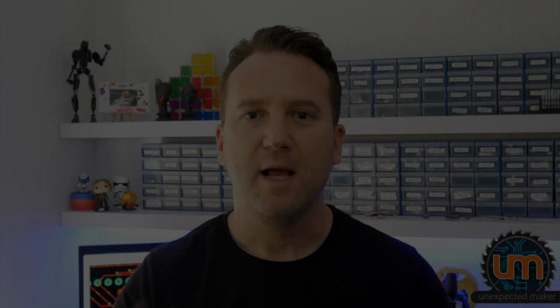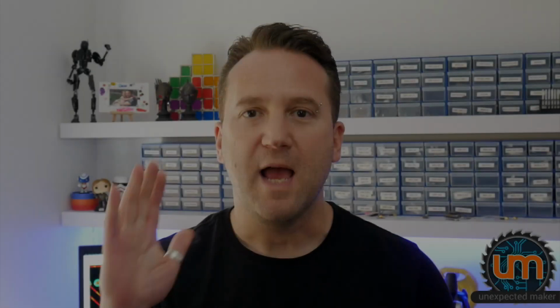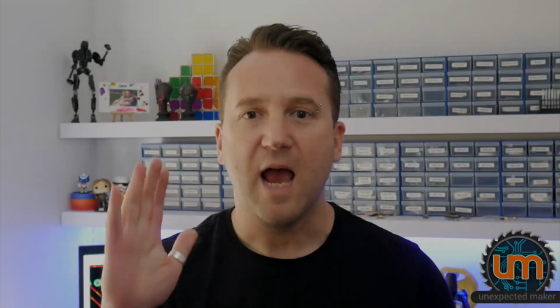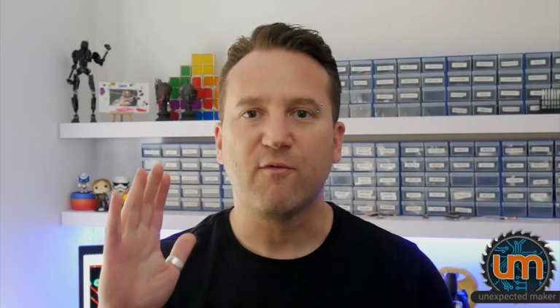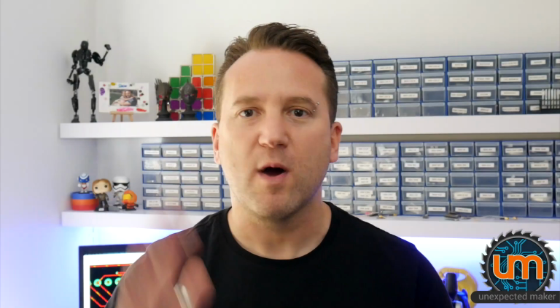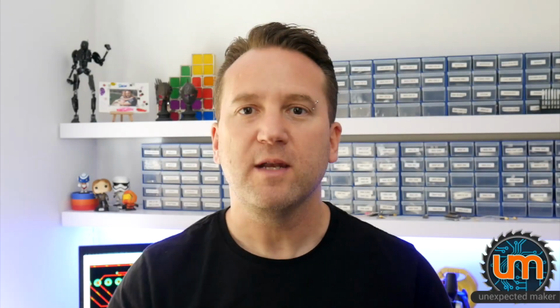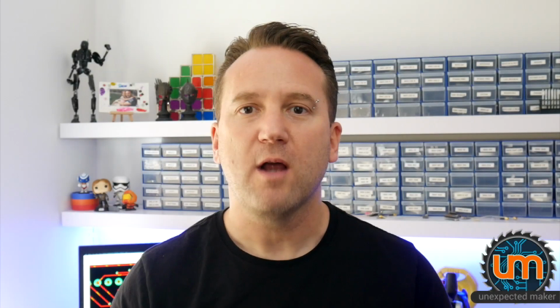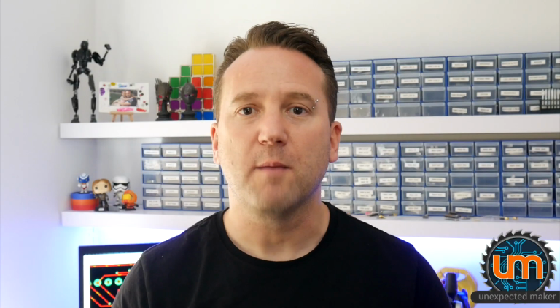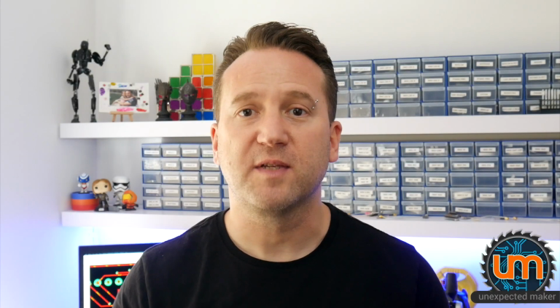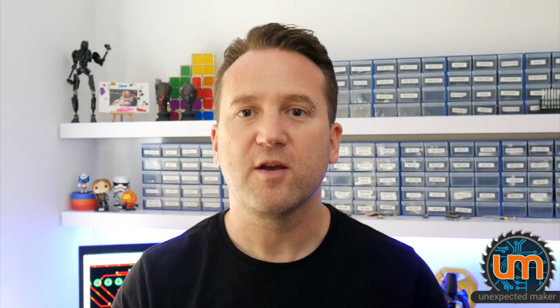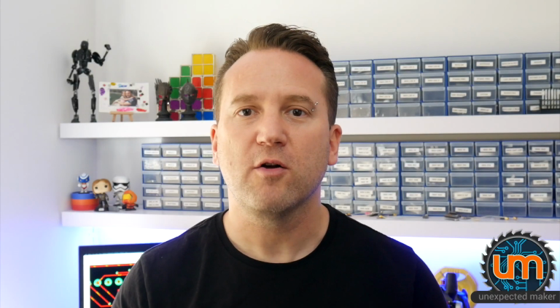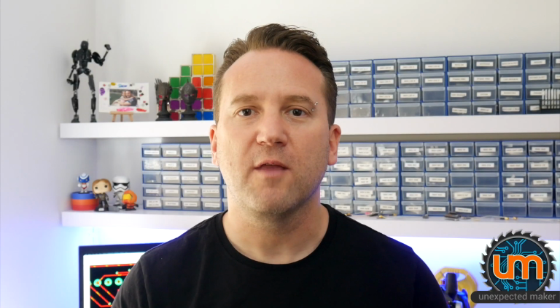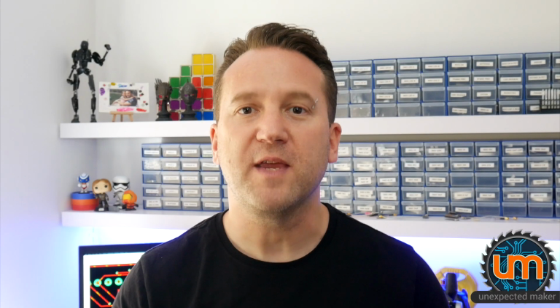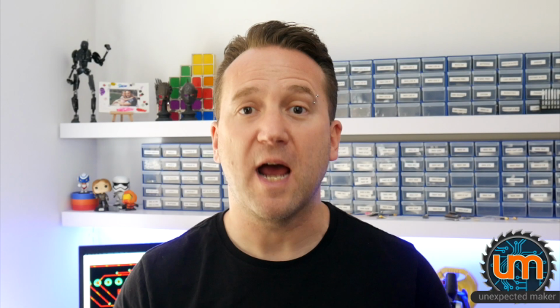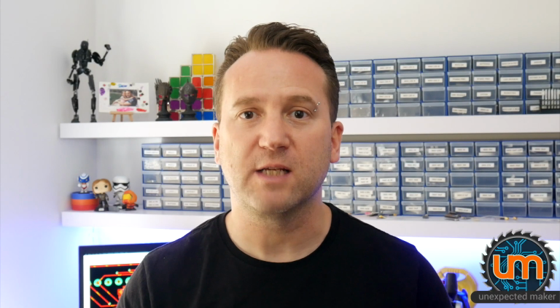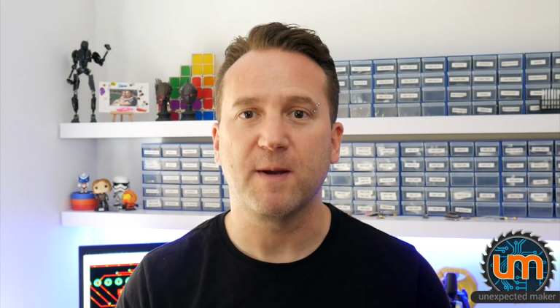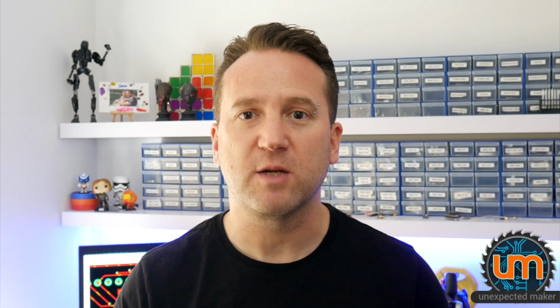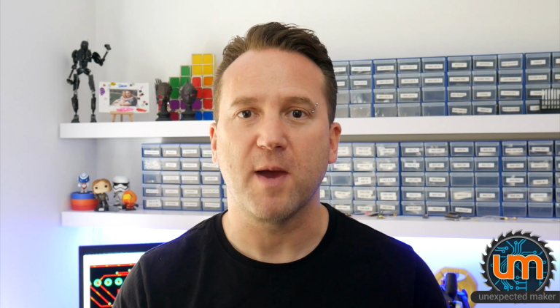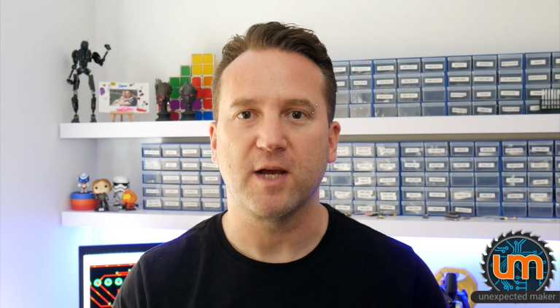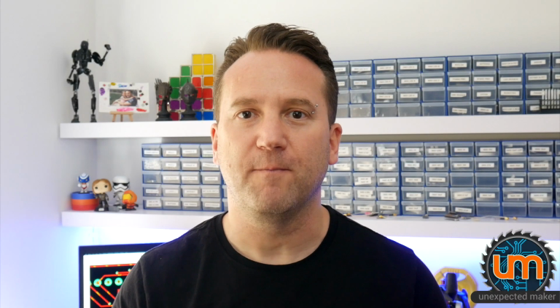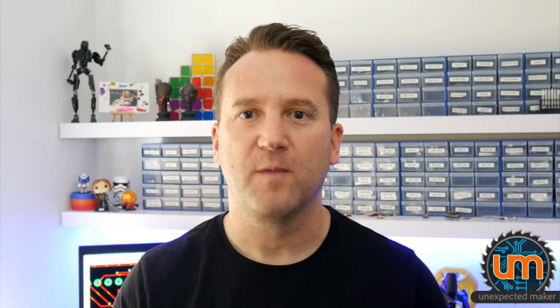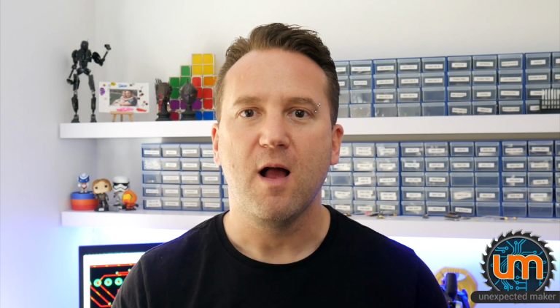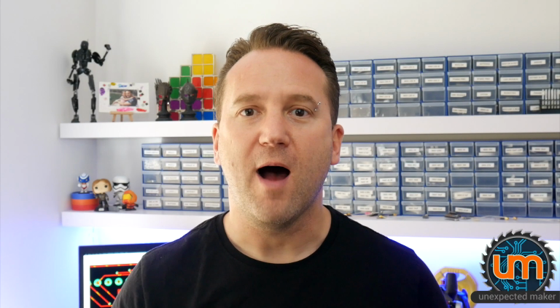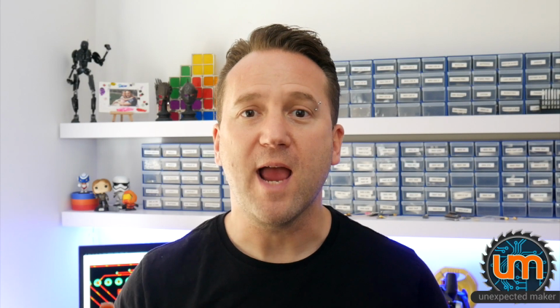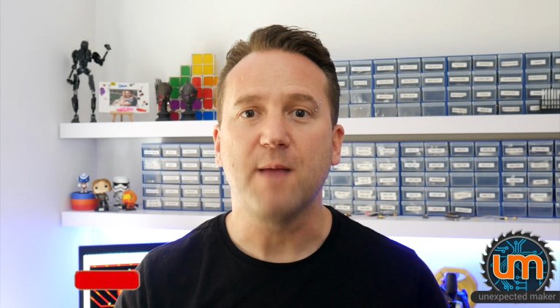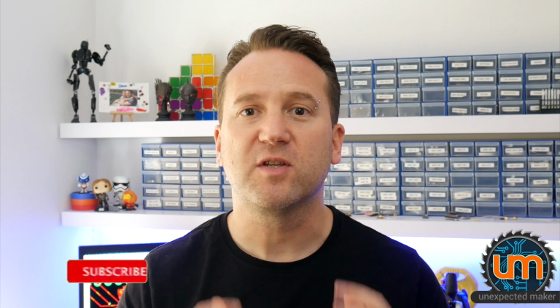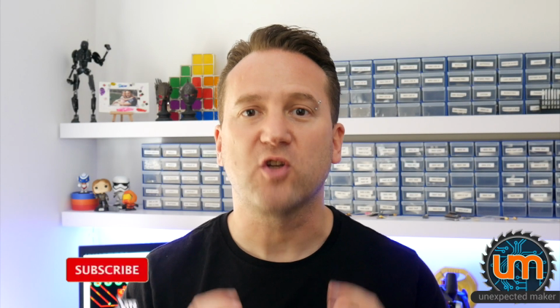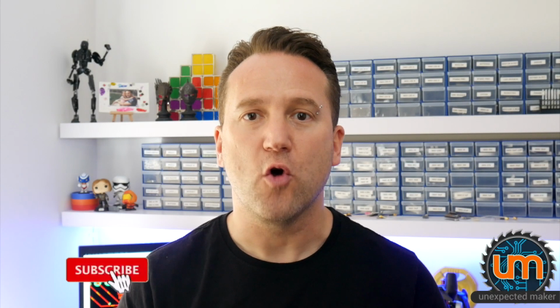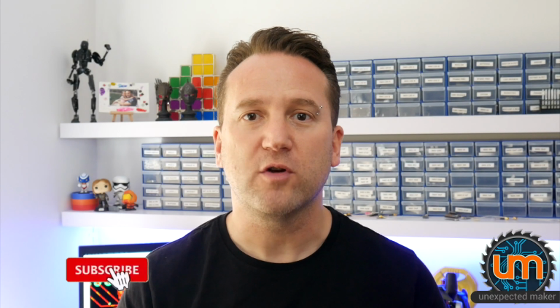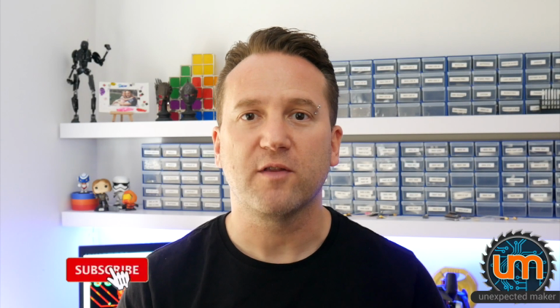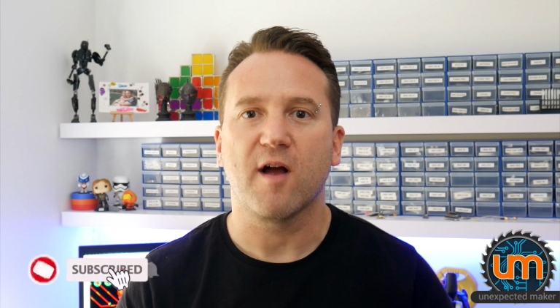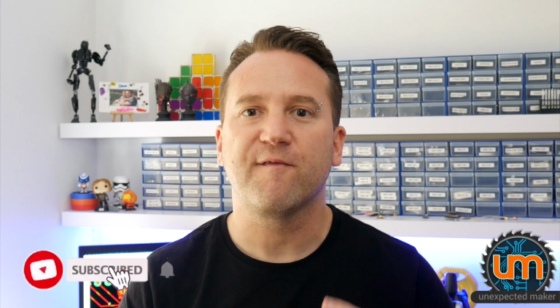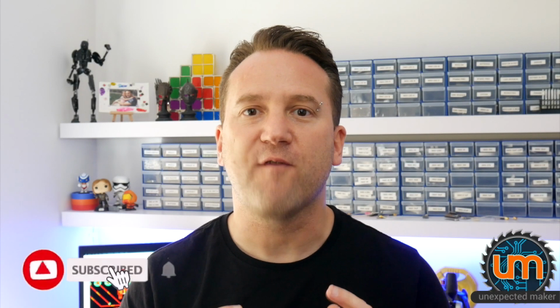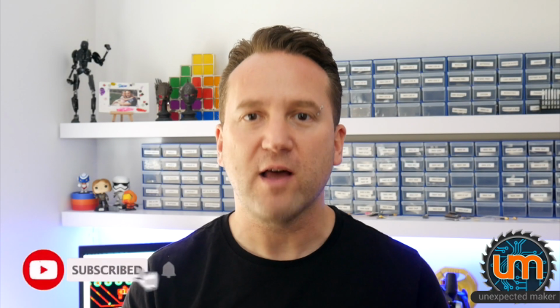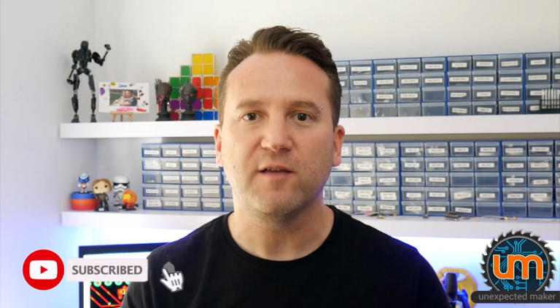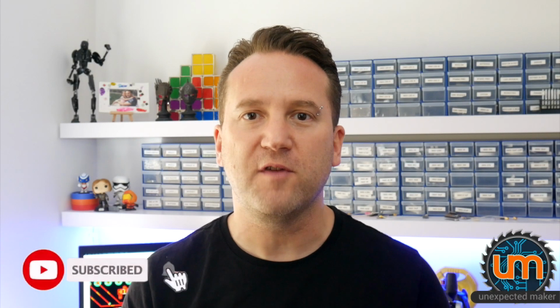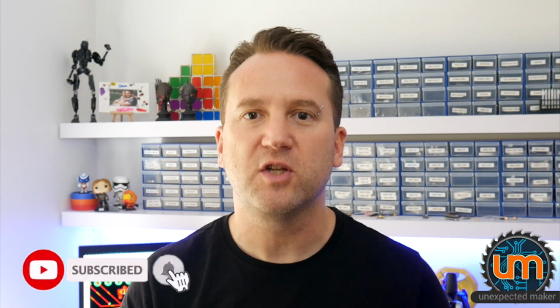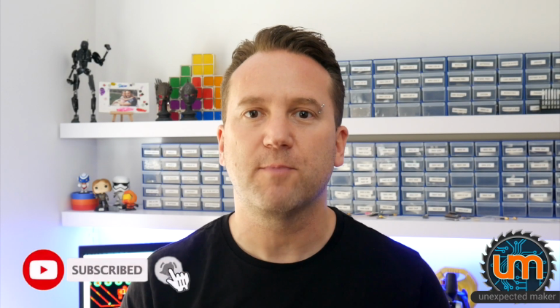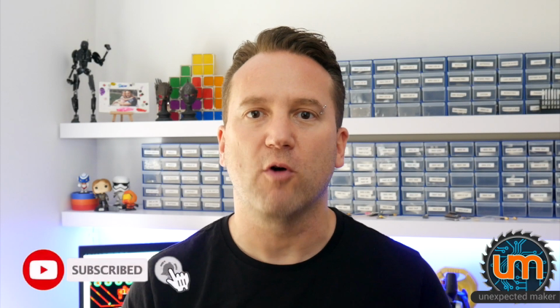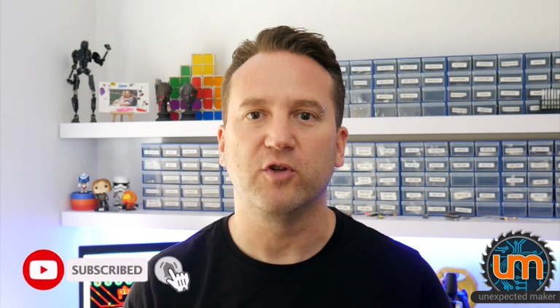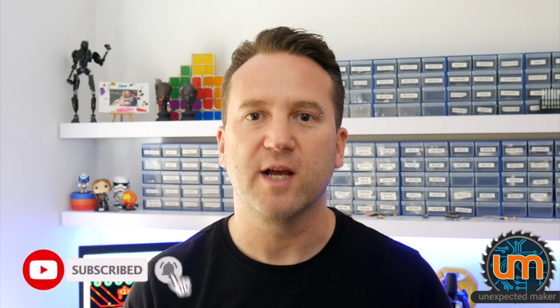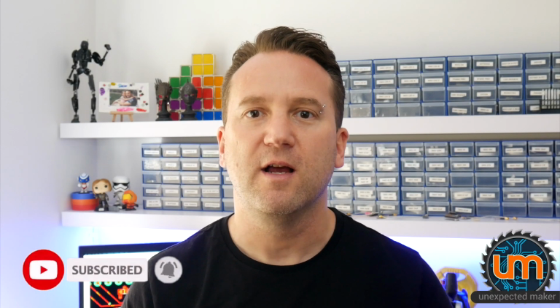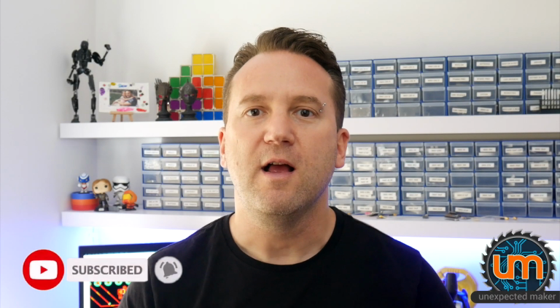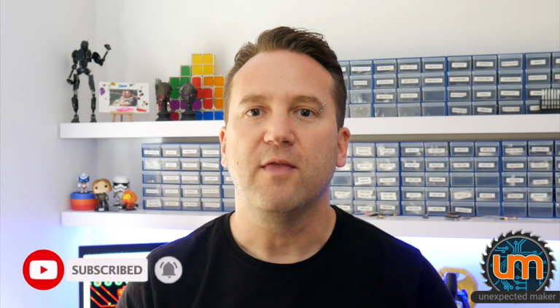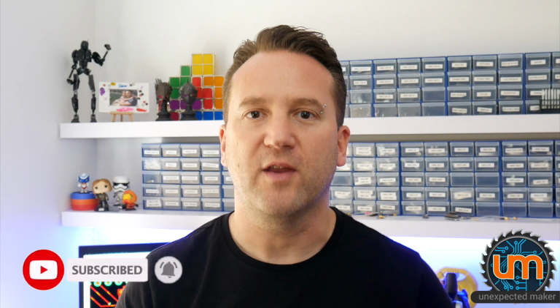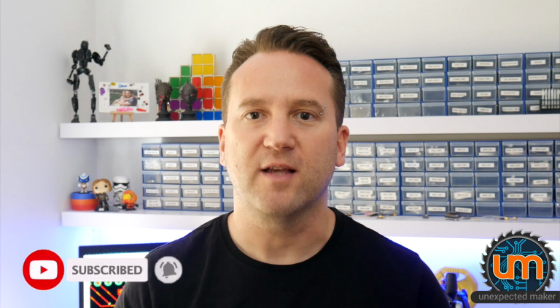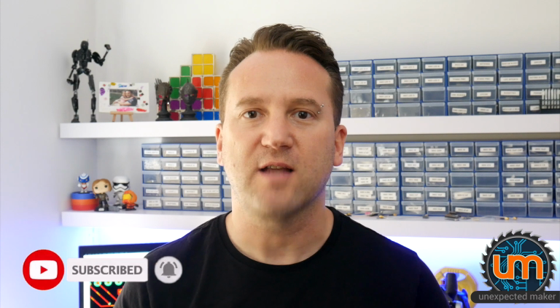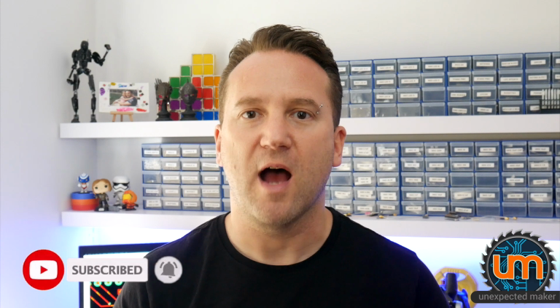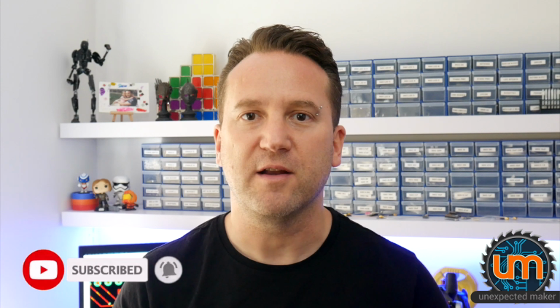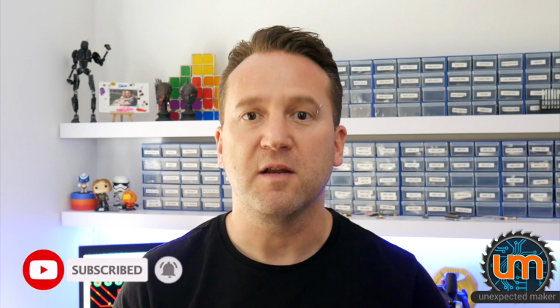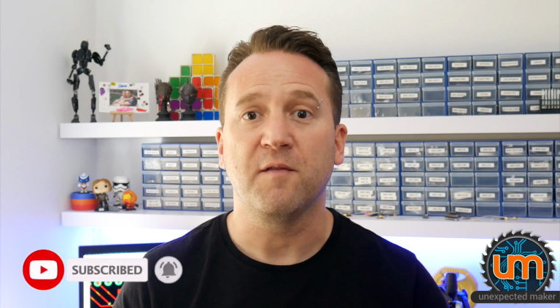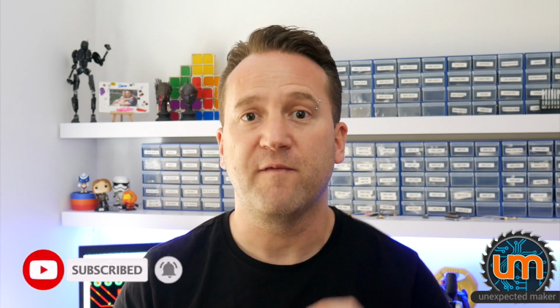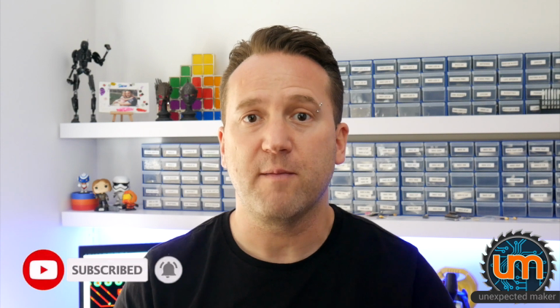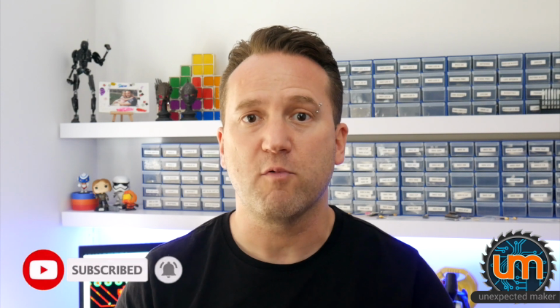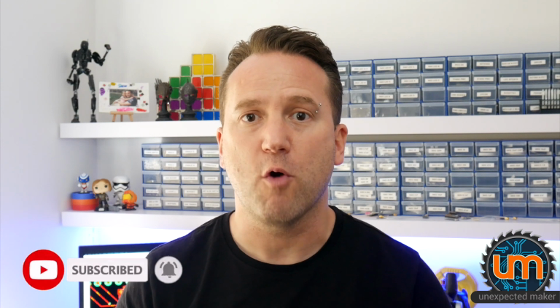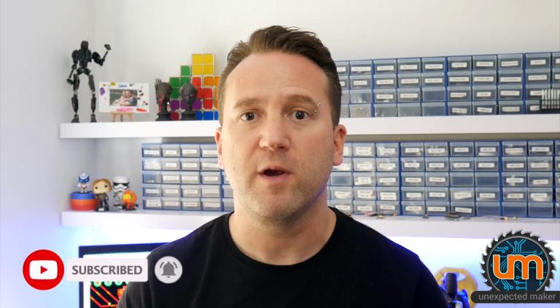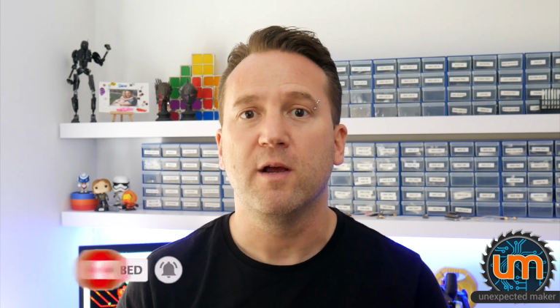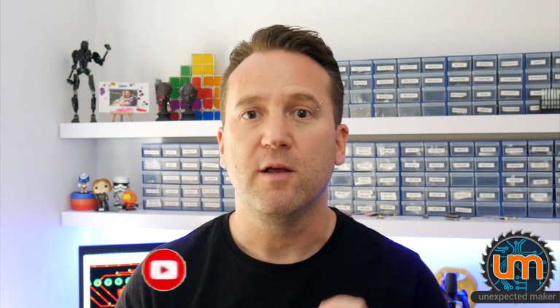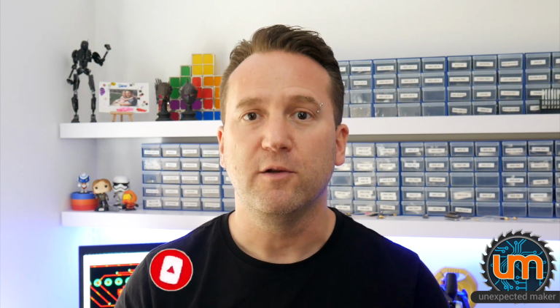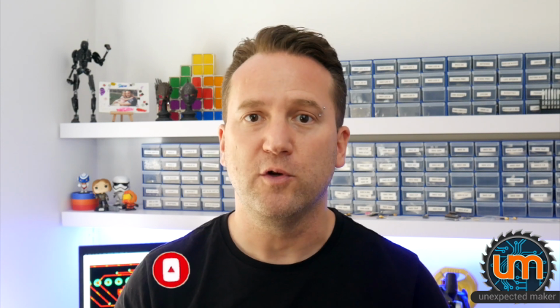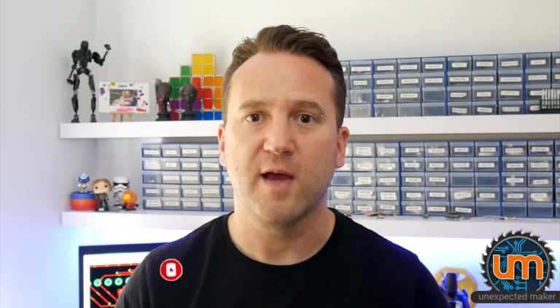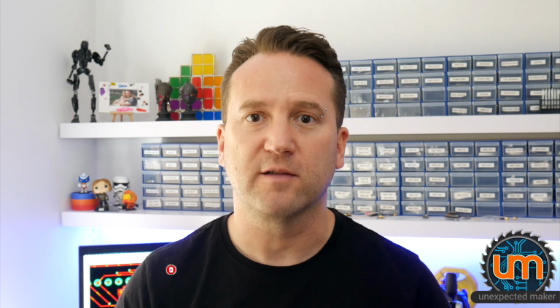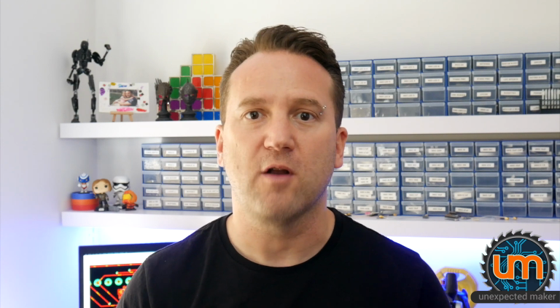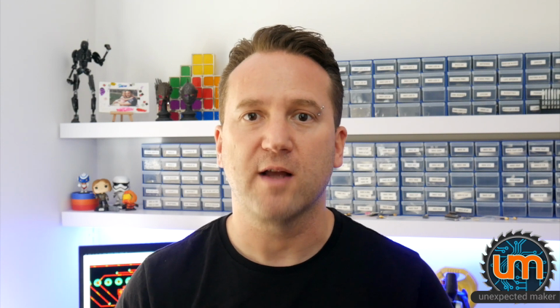Hey everyone, I'm Sion, the Unexpected Maker. I am stoked that I finally finished a project that I started in February 2019.